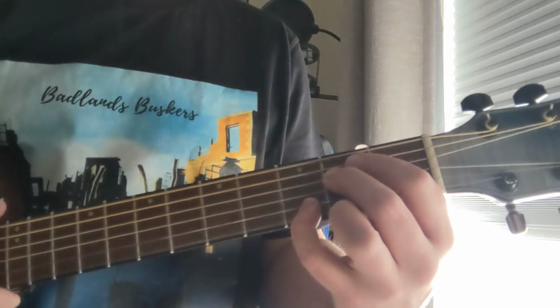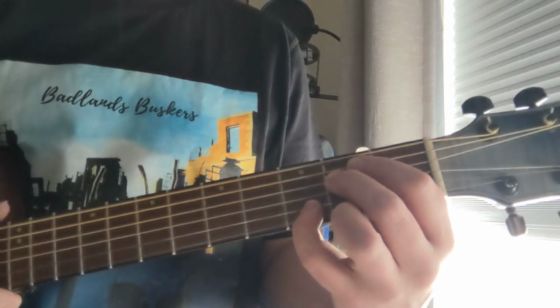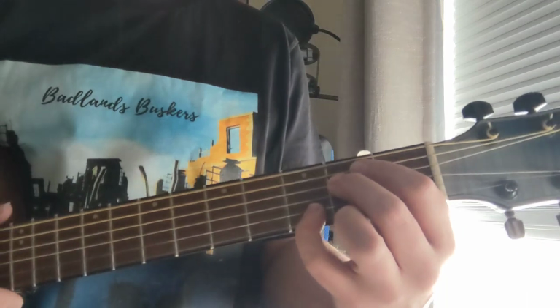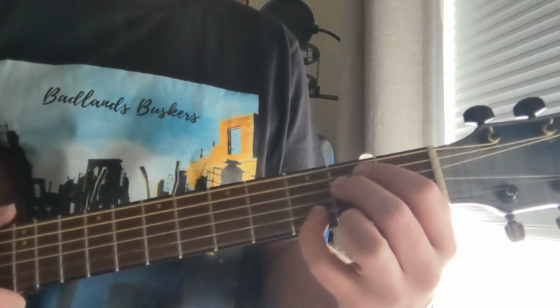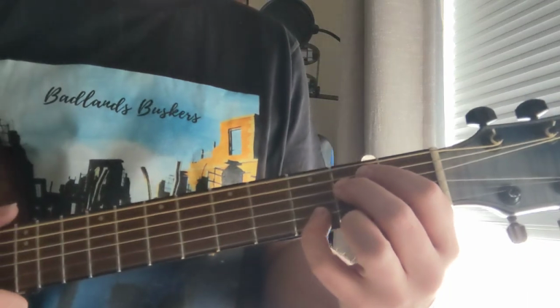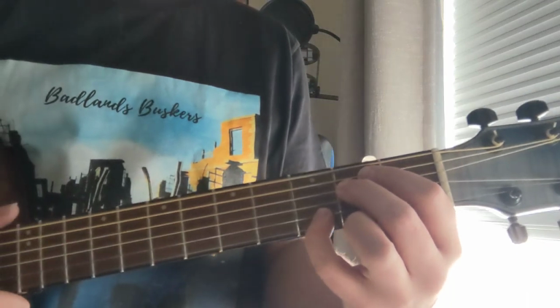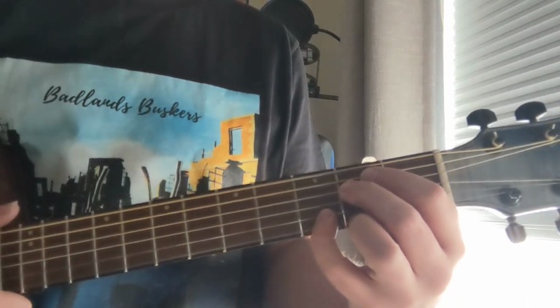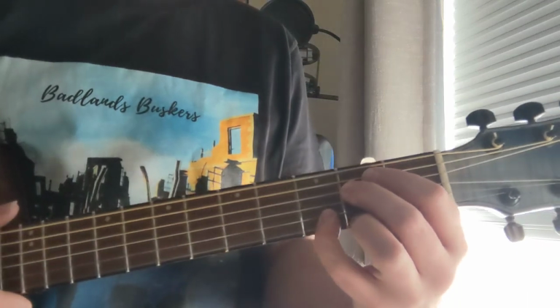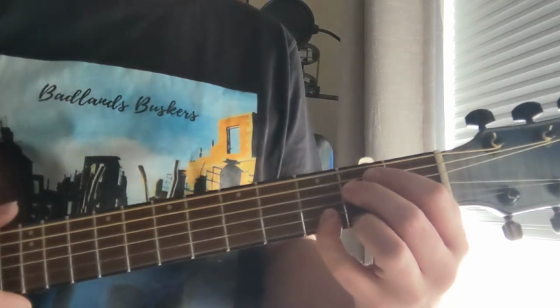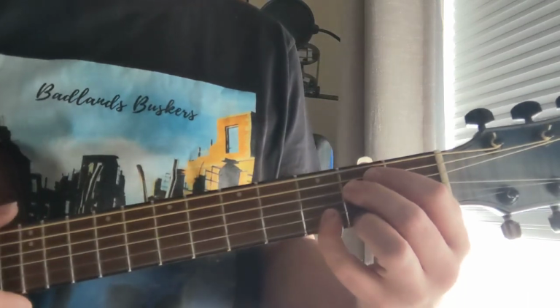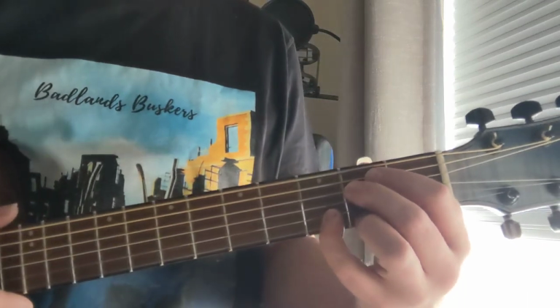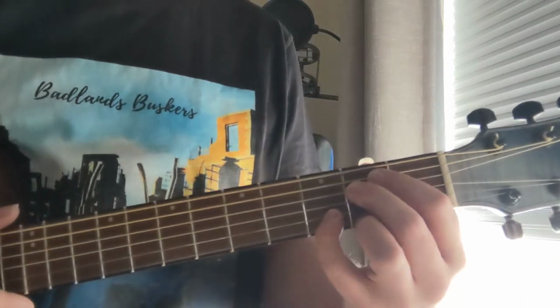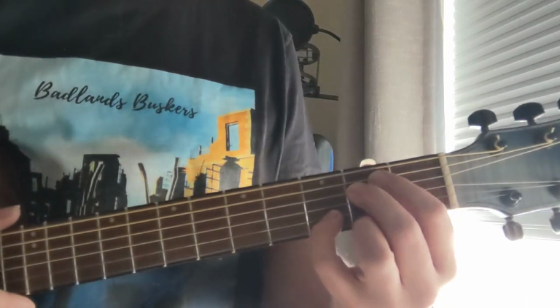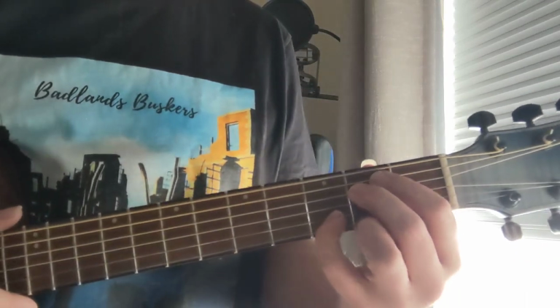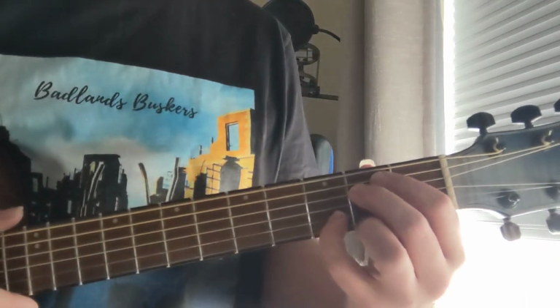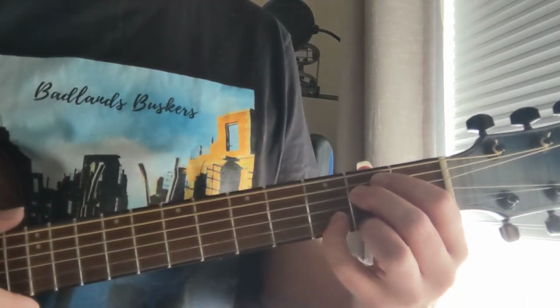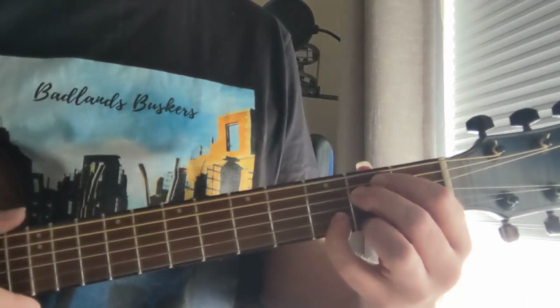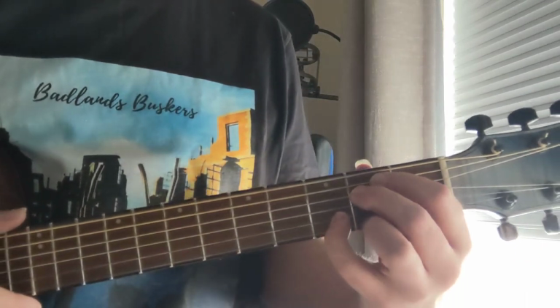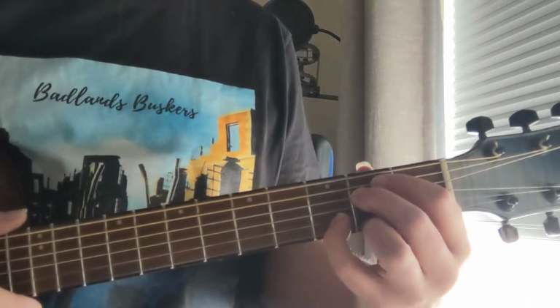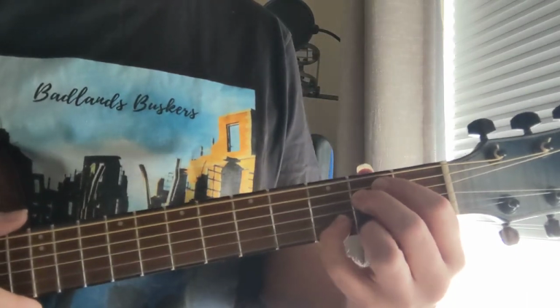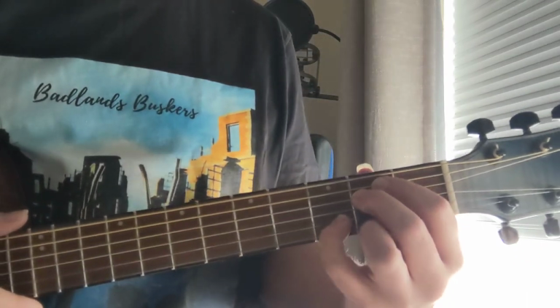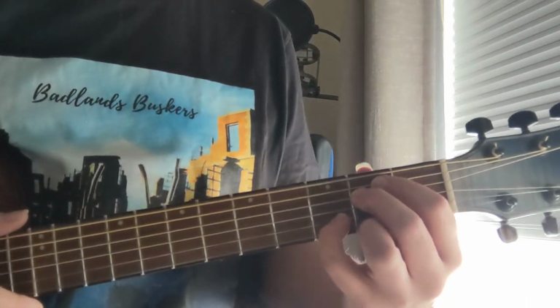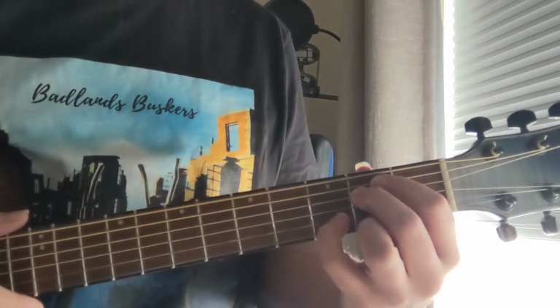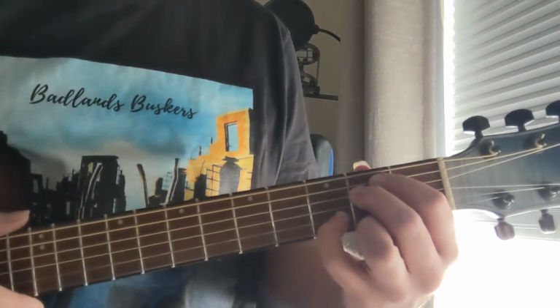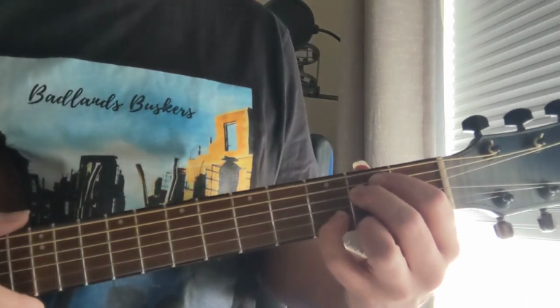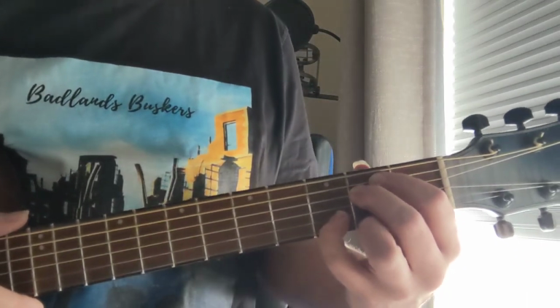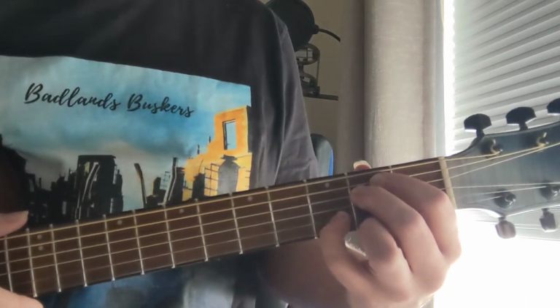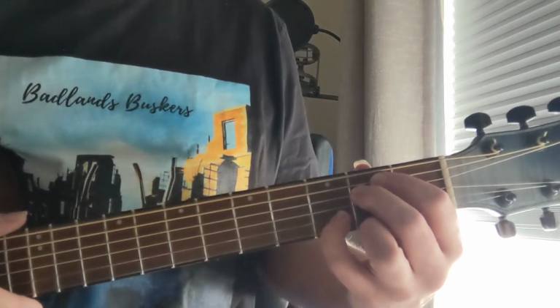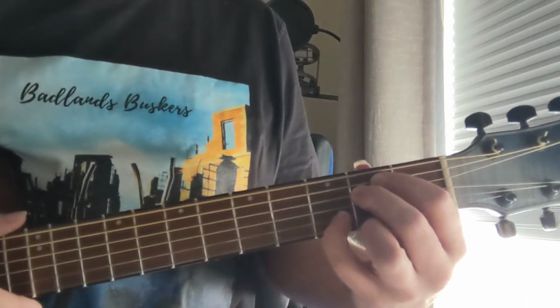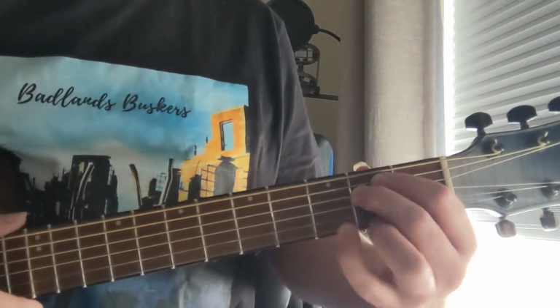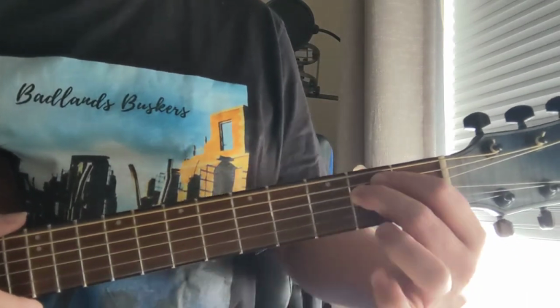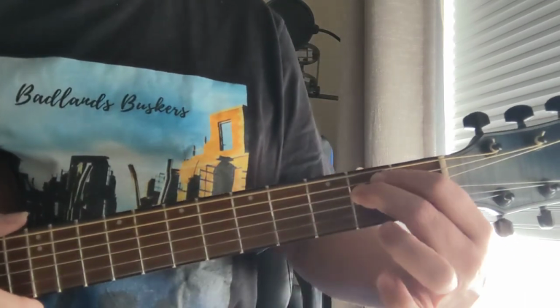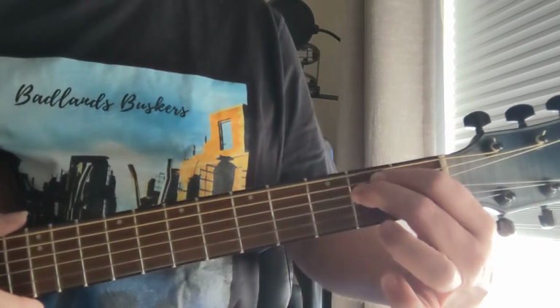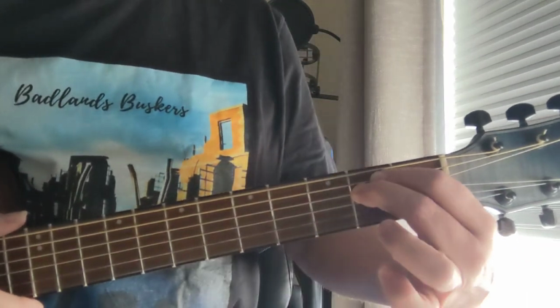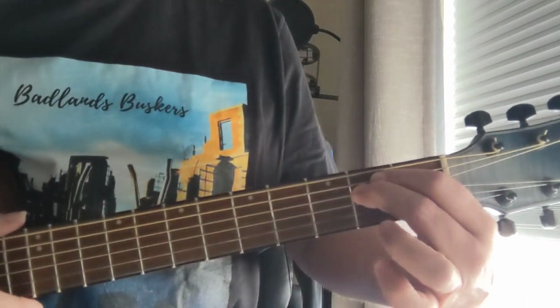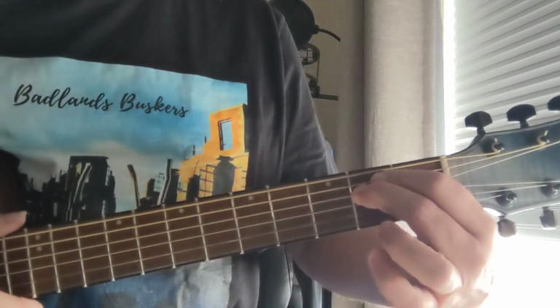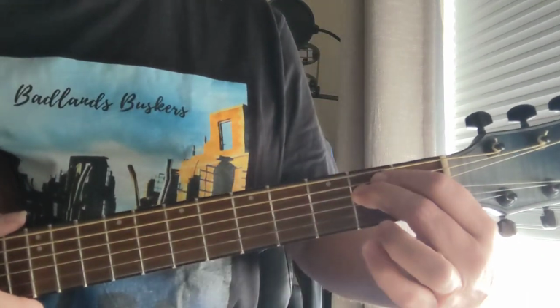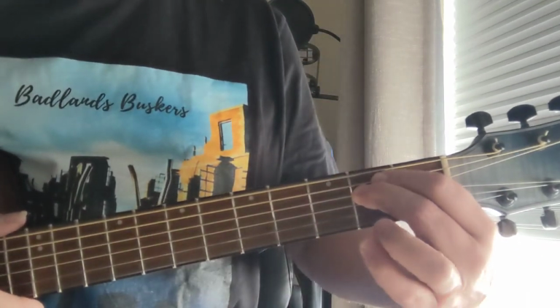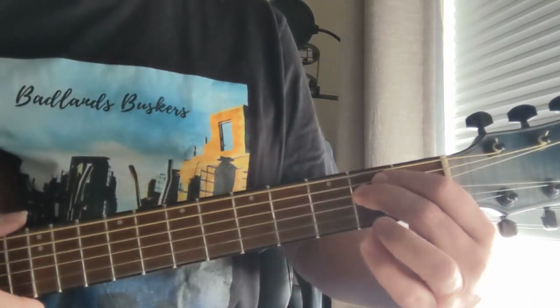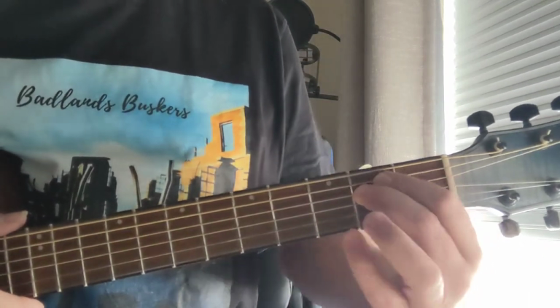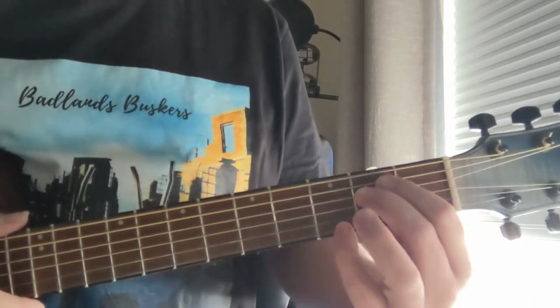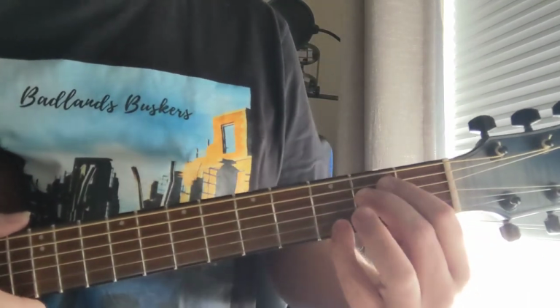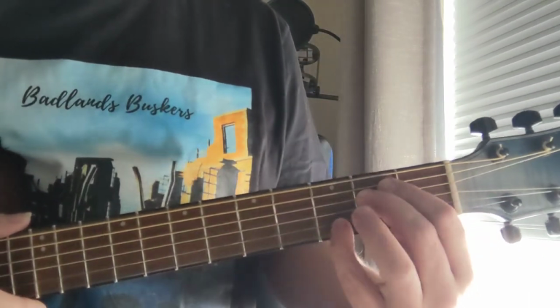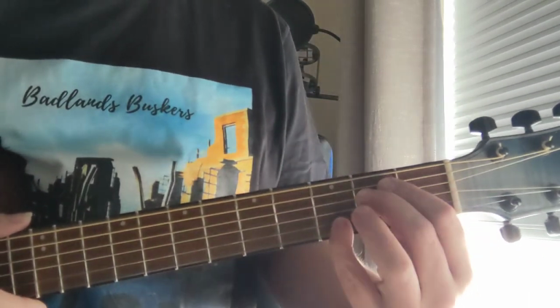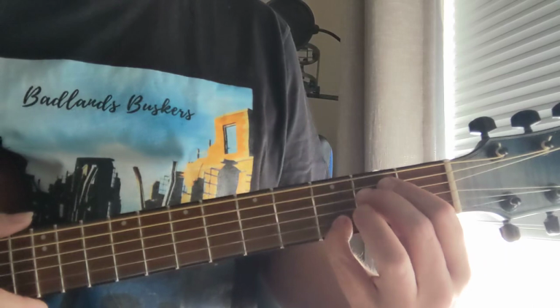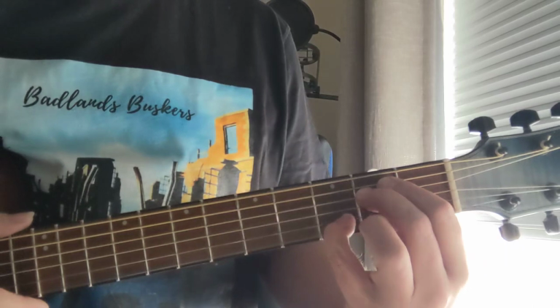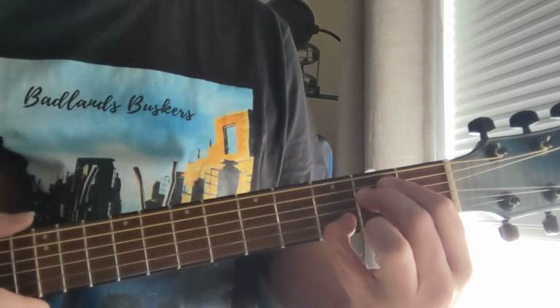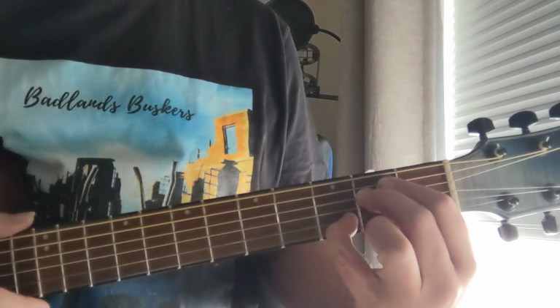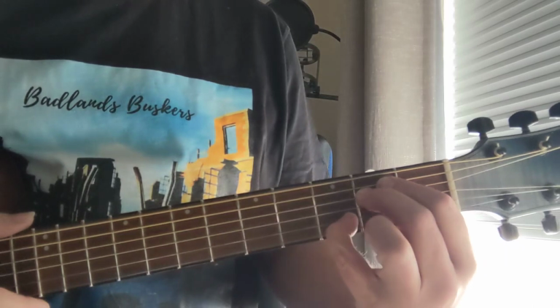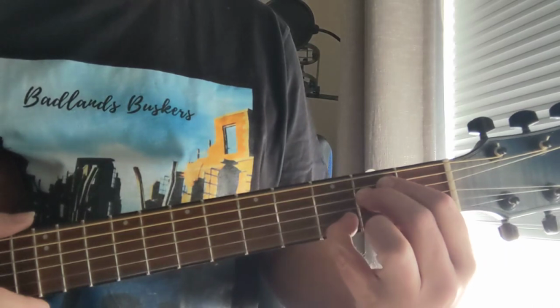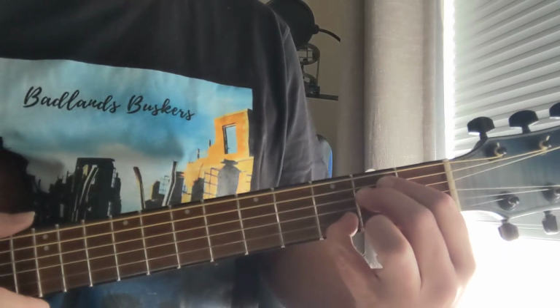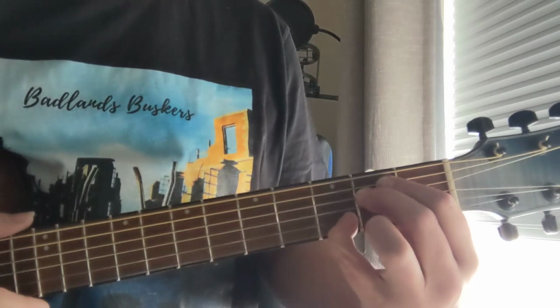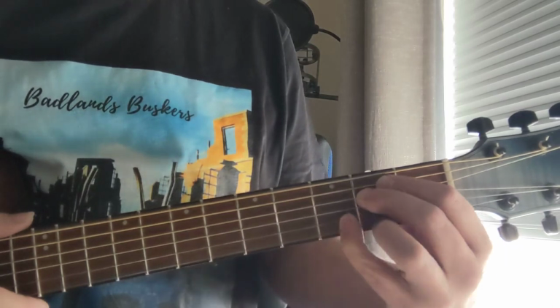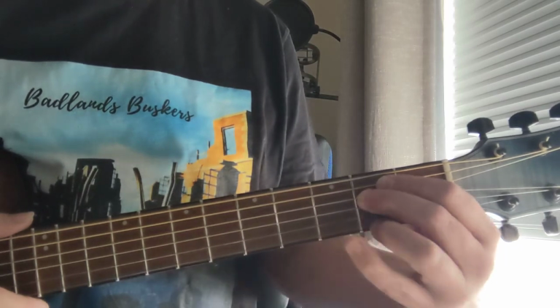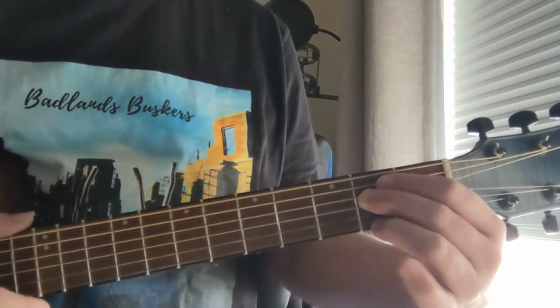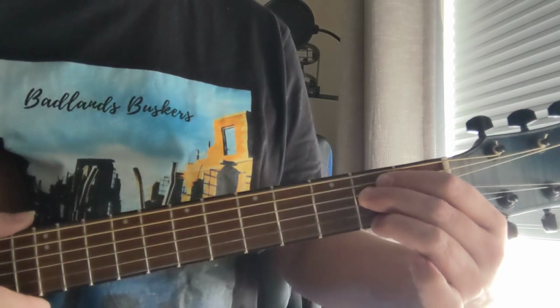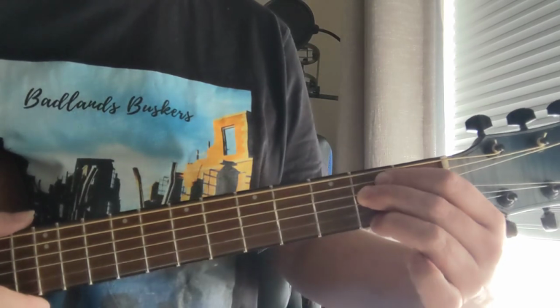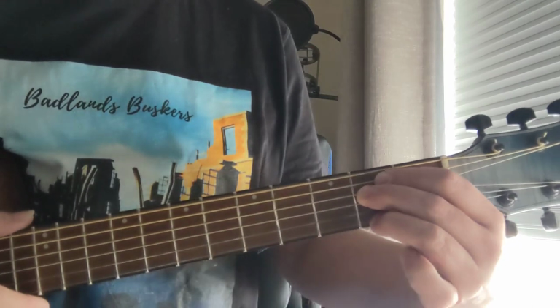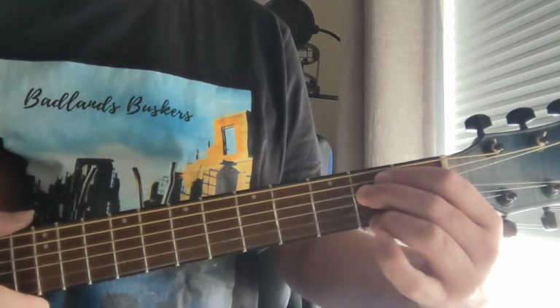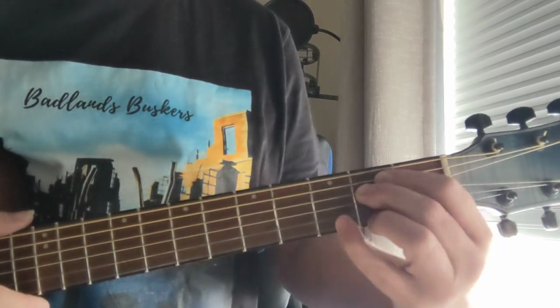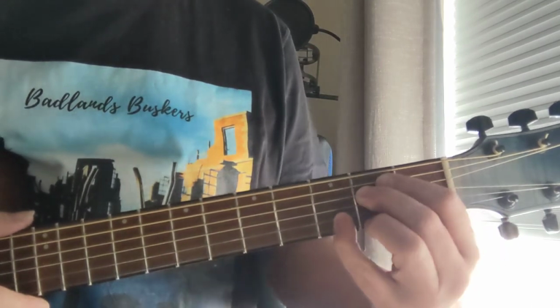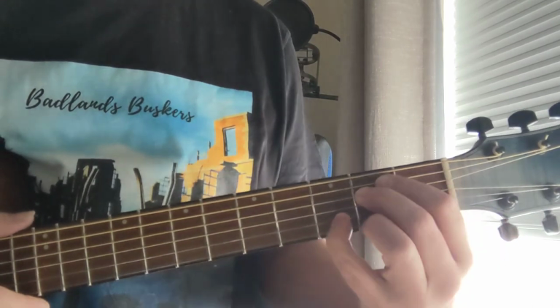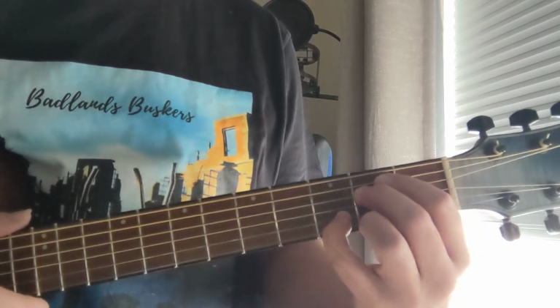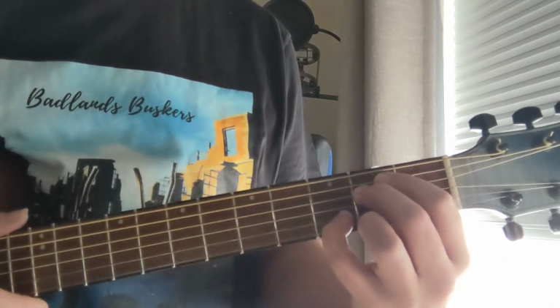Intro to 'Dogs' by Pink Floyd from the Animals album in one minute. E minor, E minor 7, E minor 9.